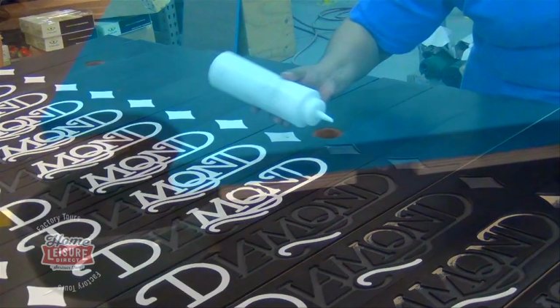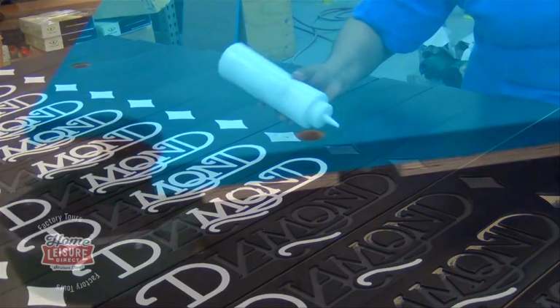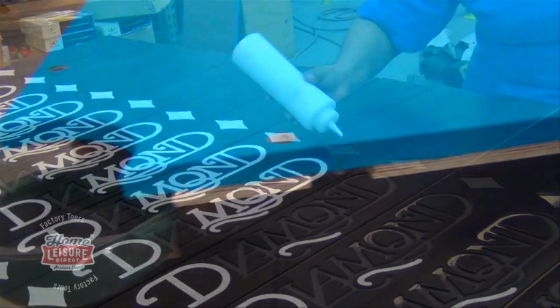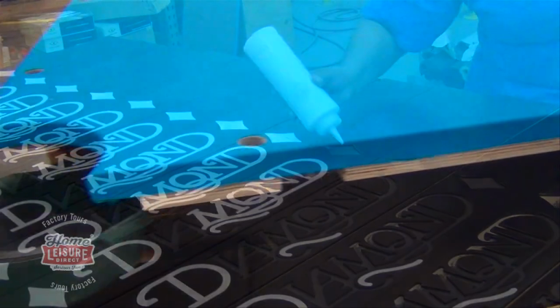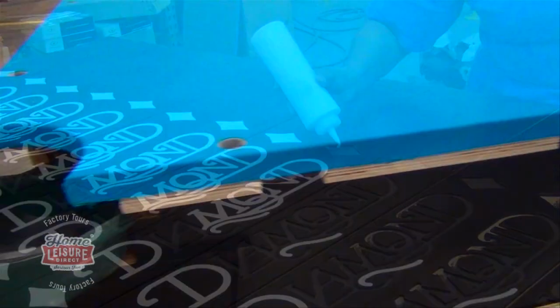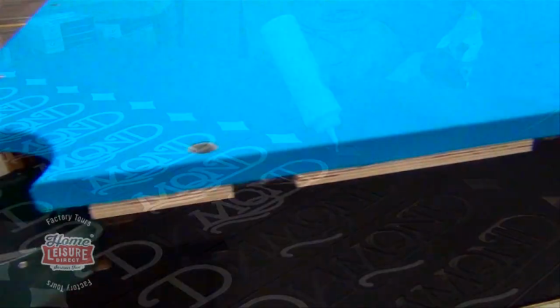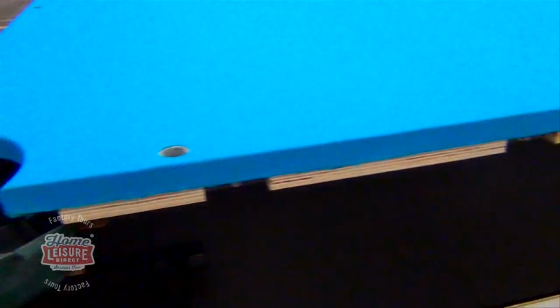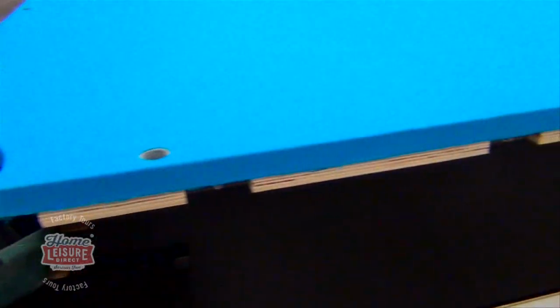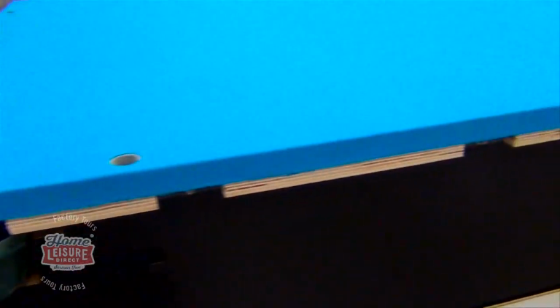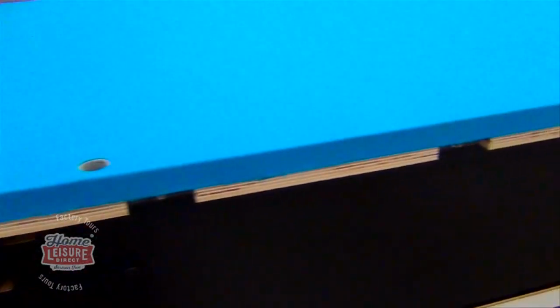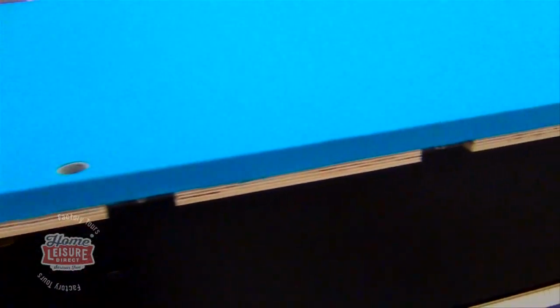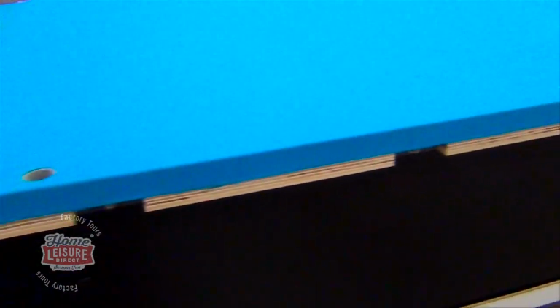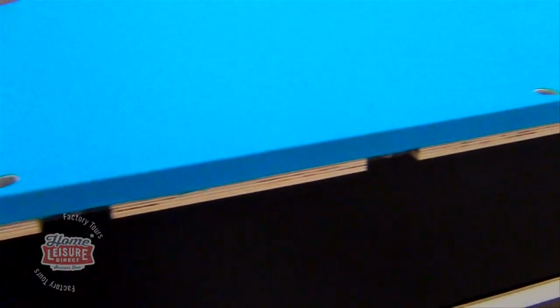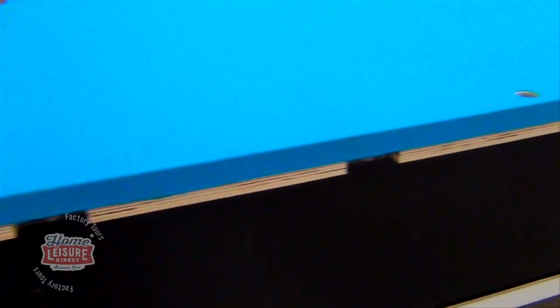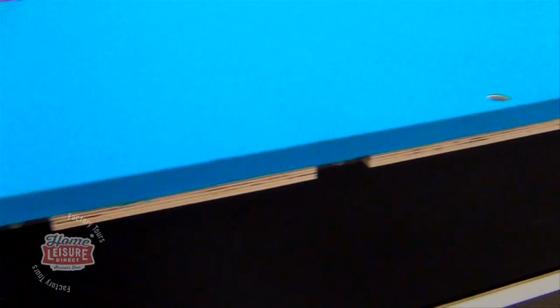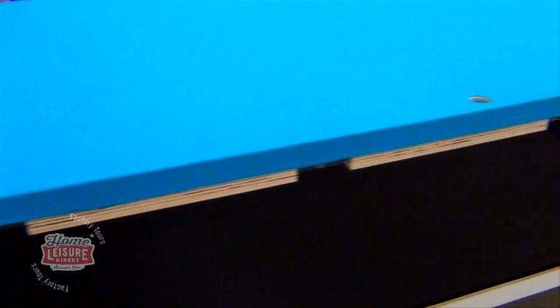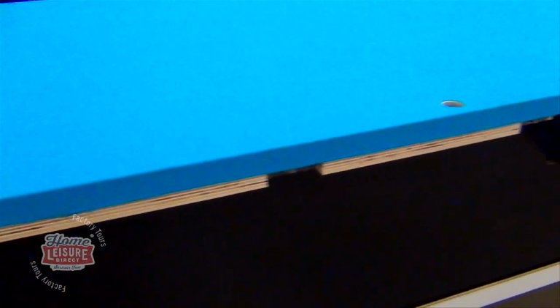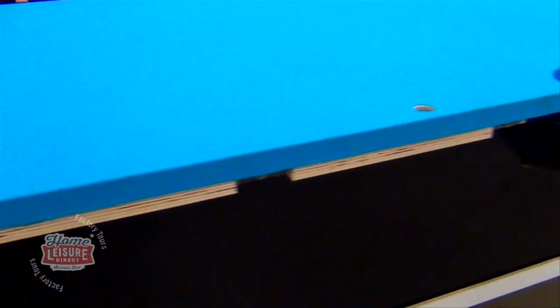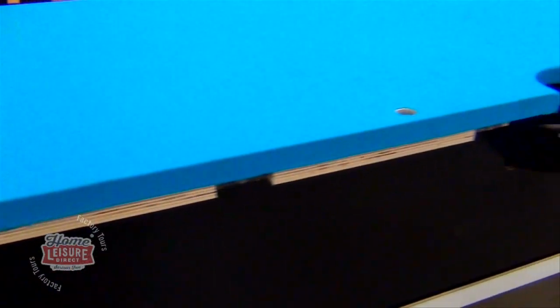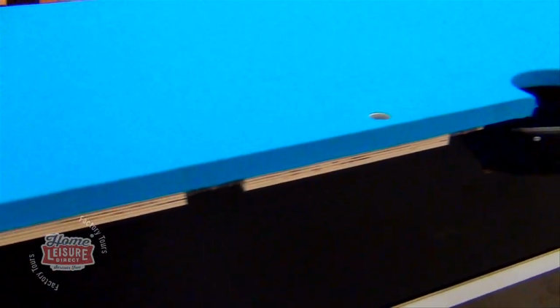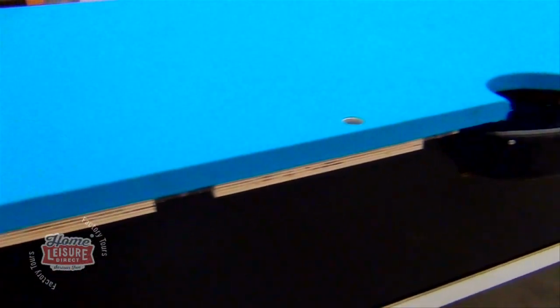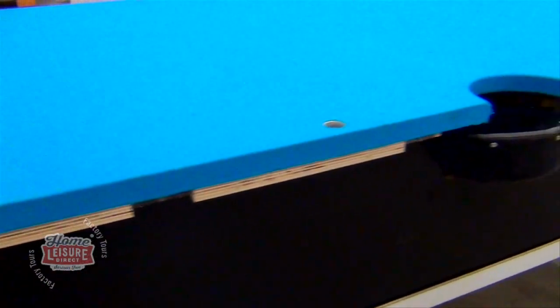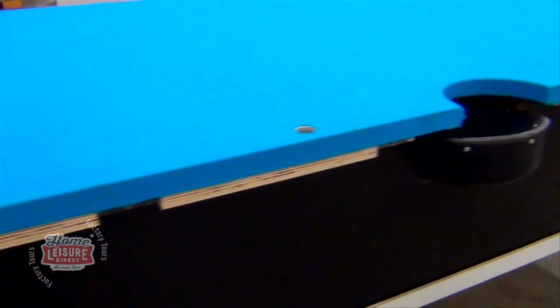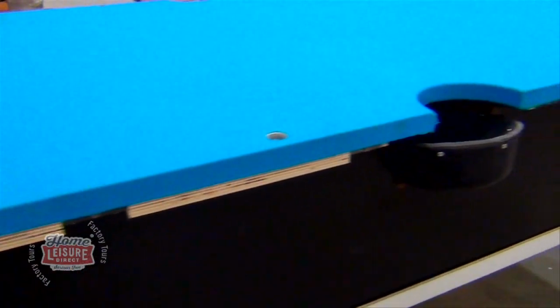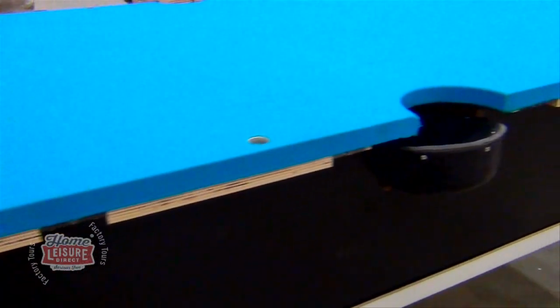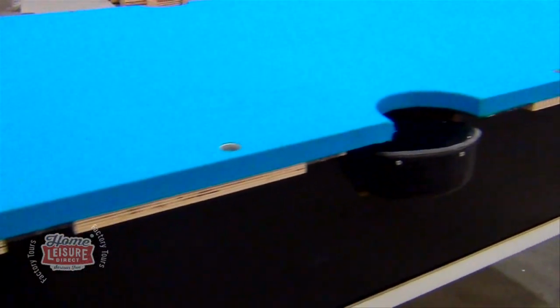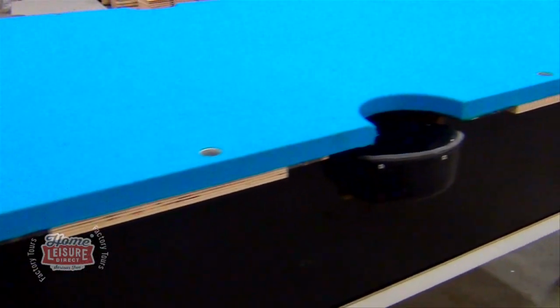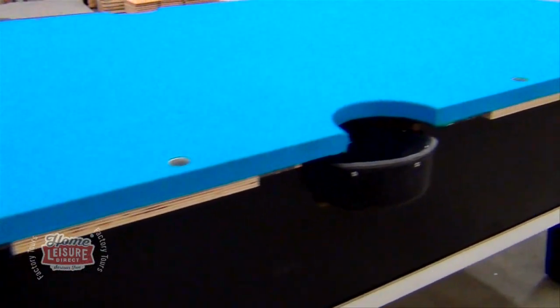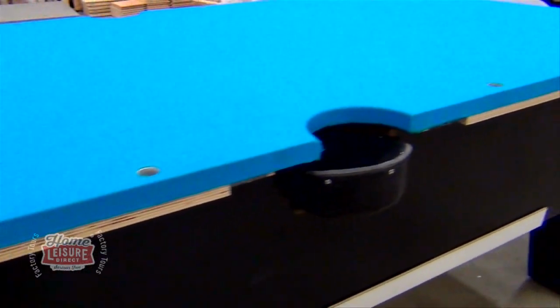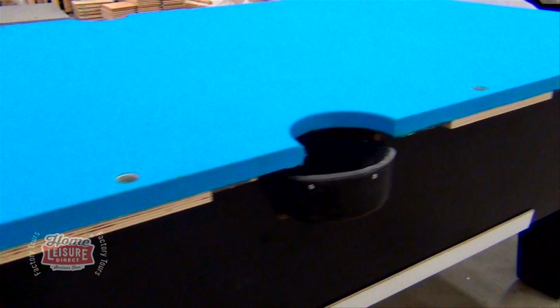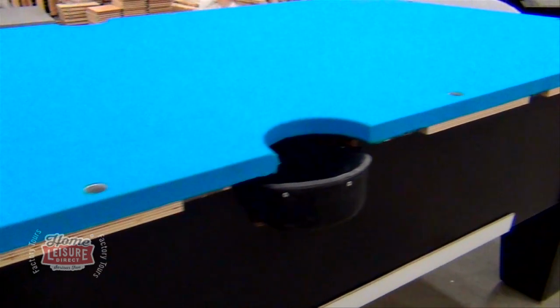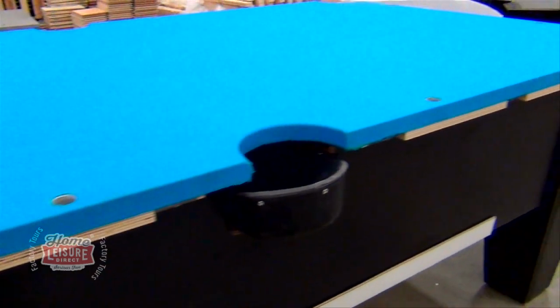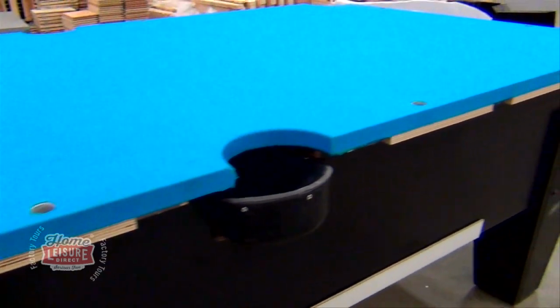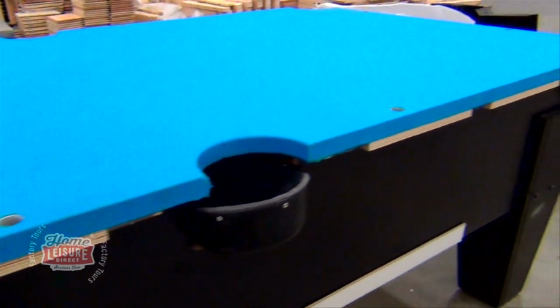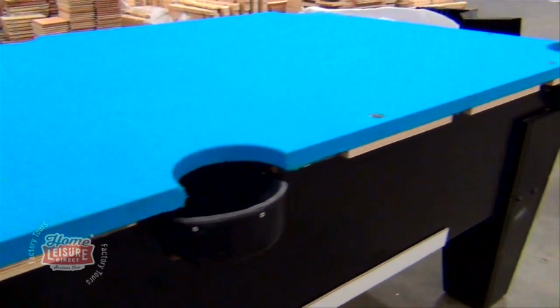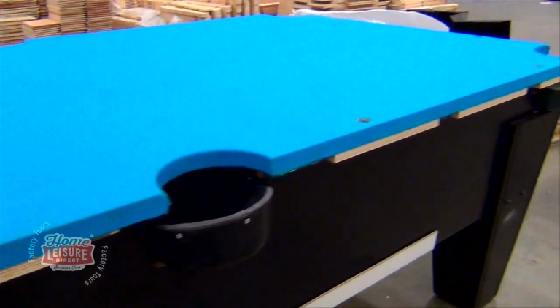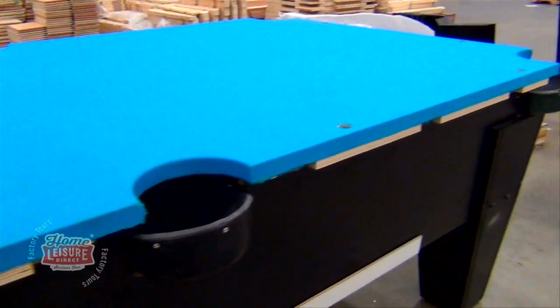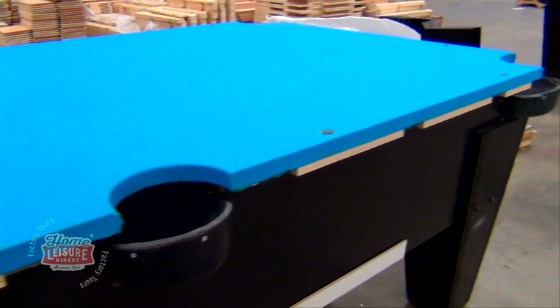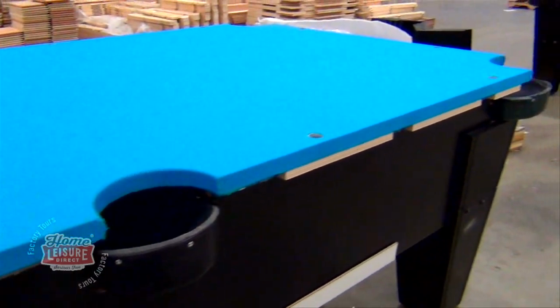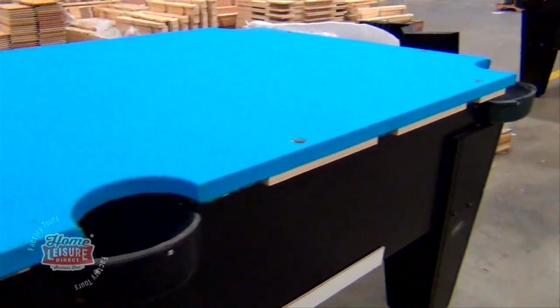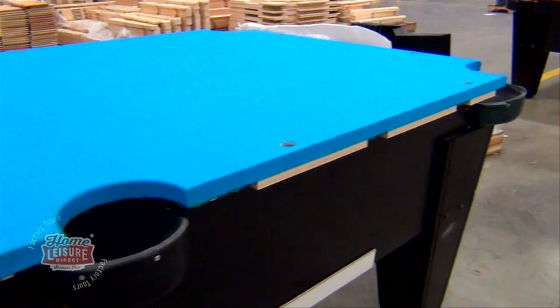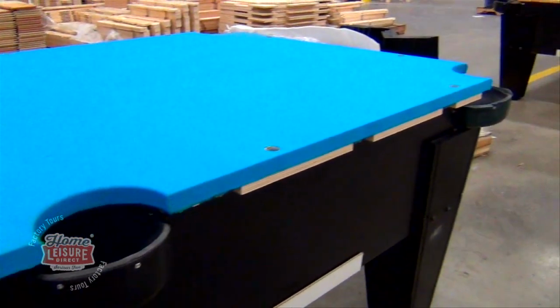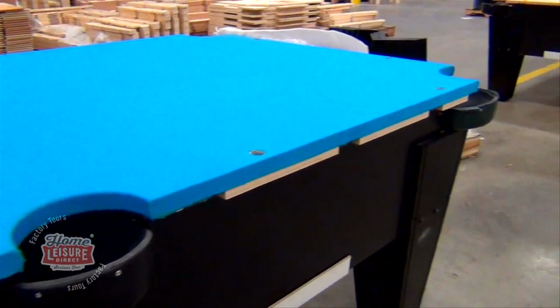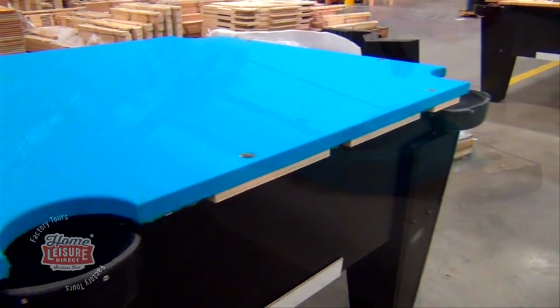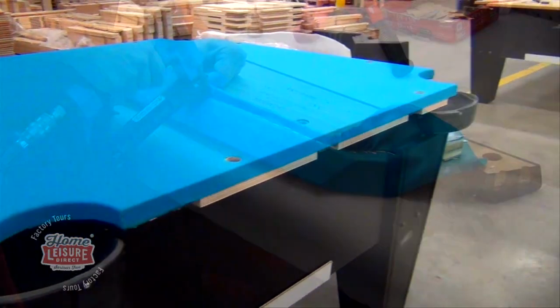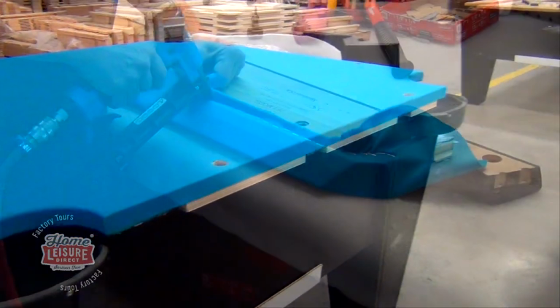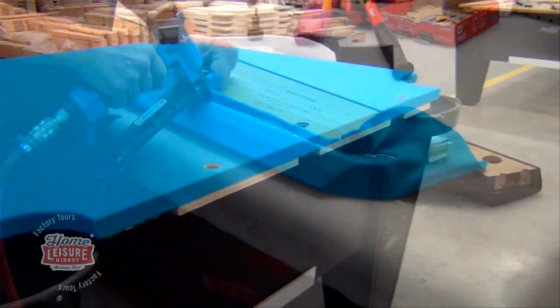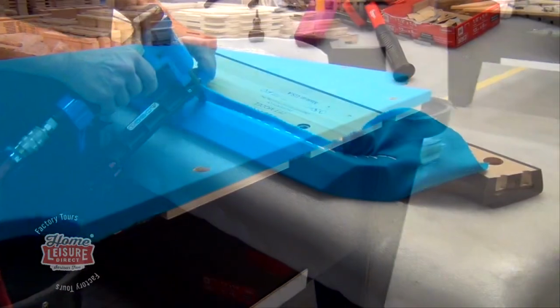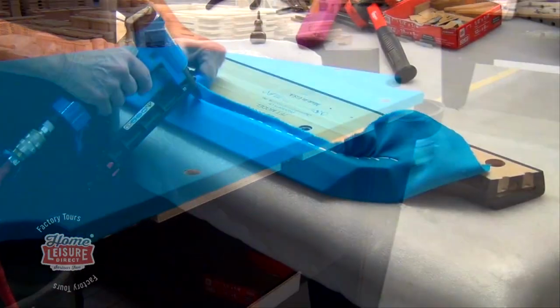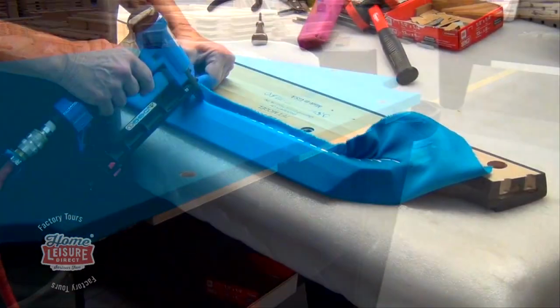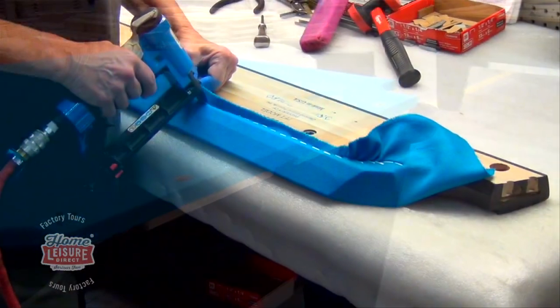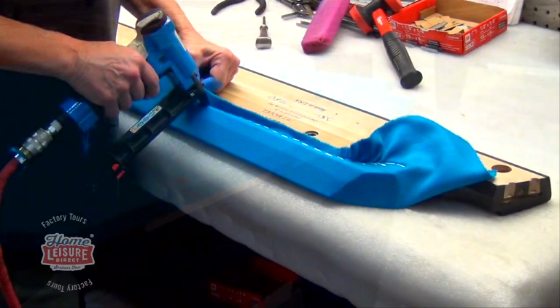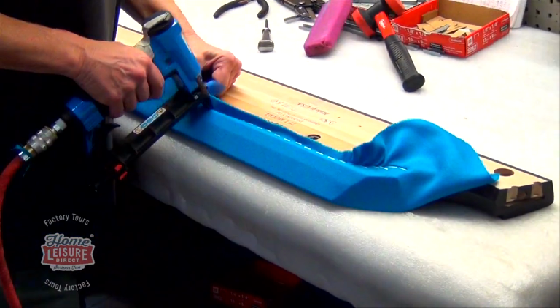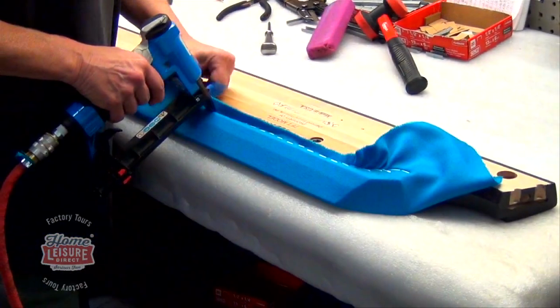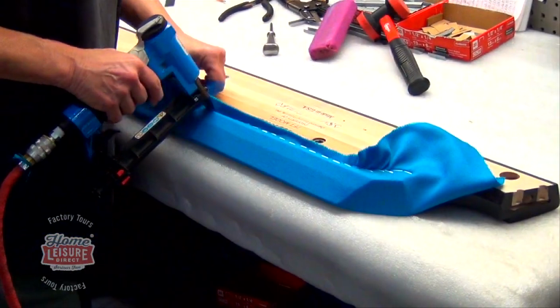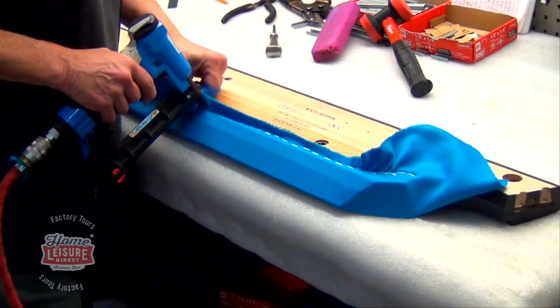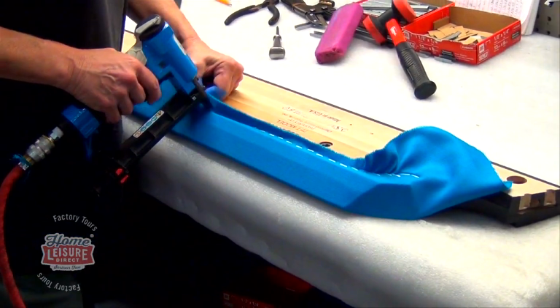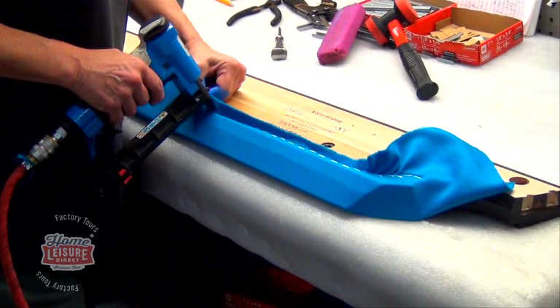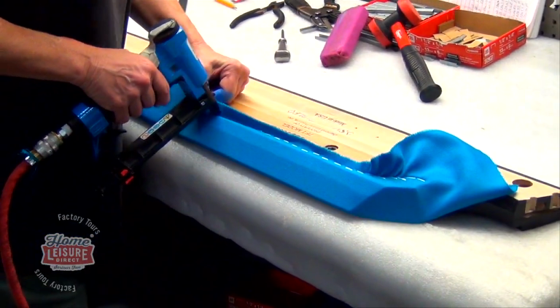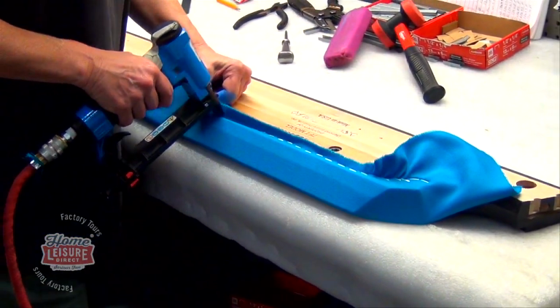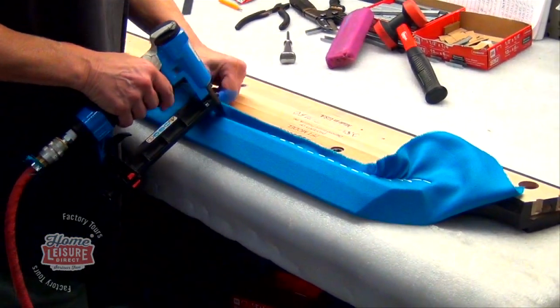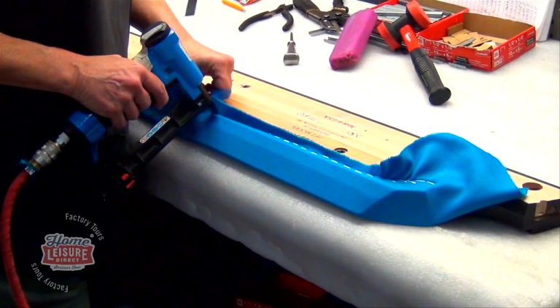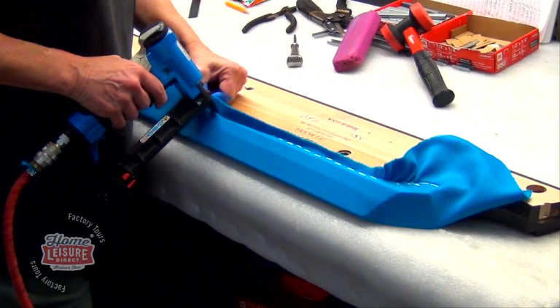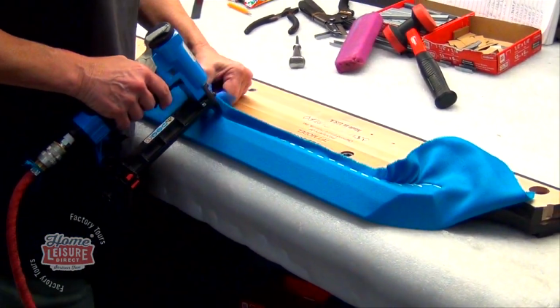We were even shown the slate clothing process. Here you can see the cloth being applied to the cushions and of course the slate.